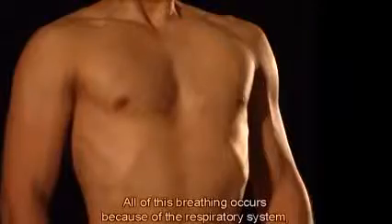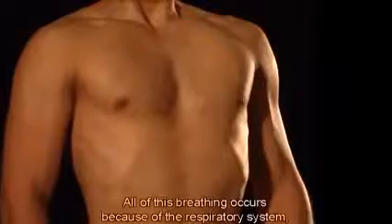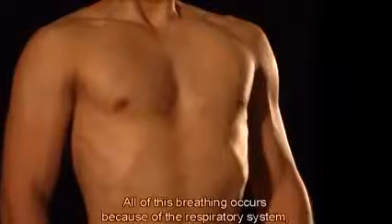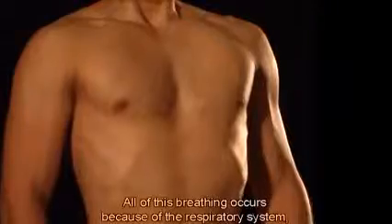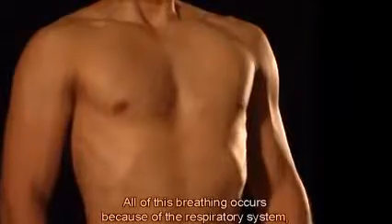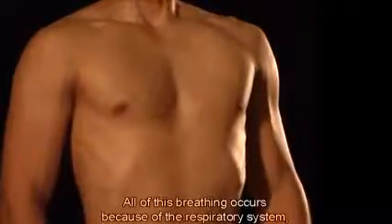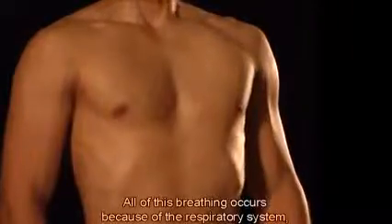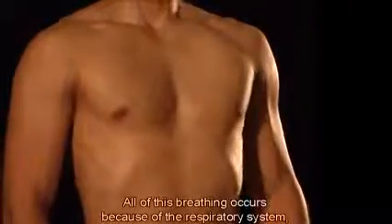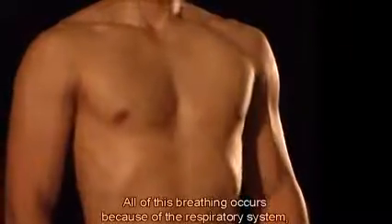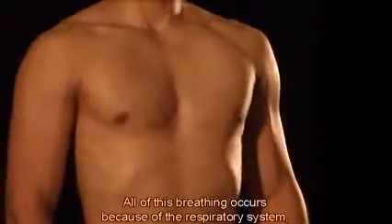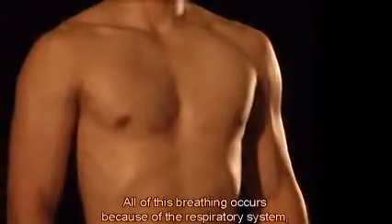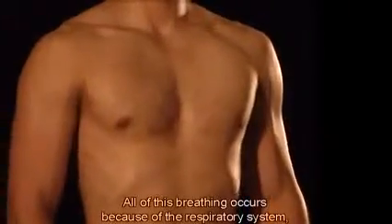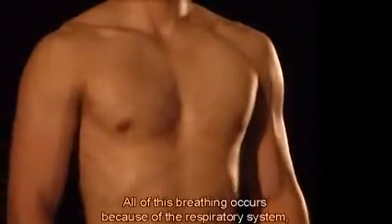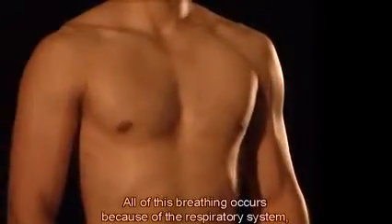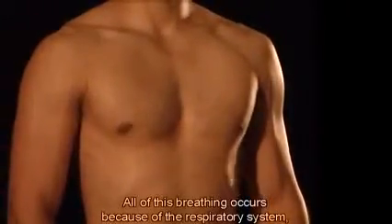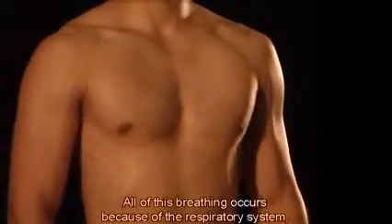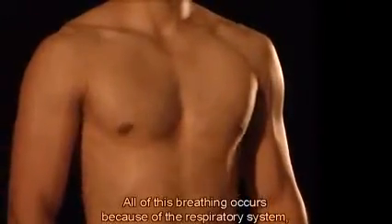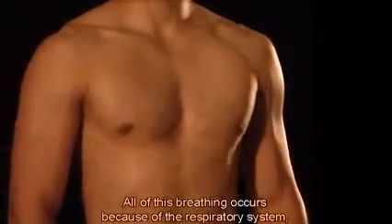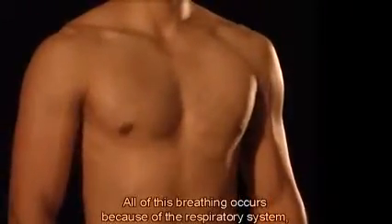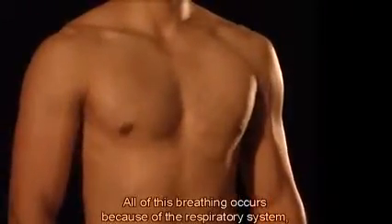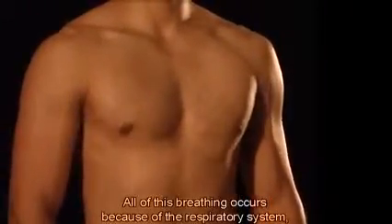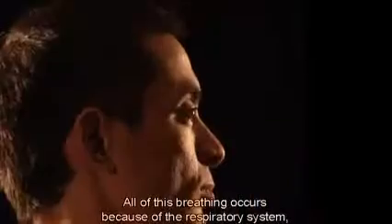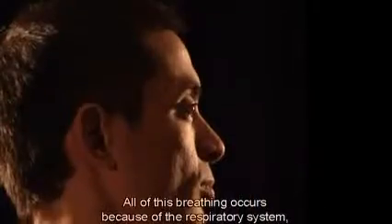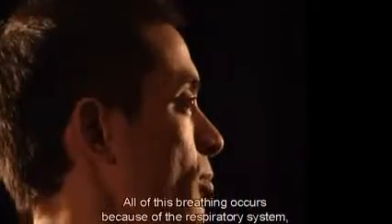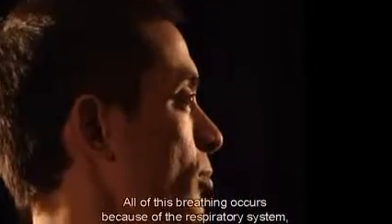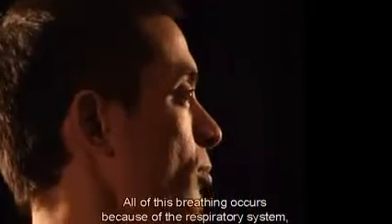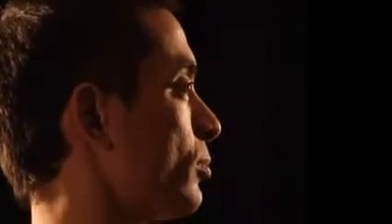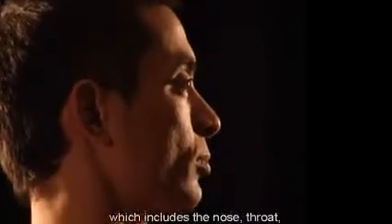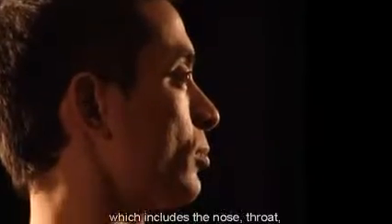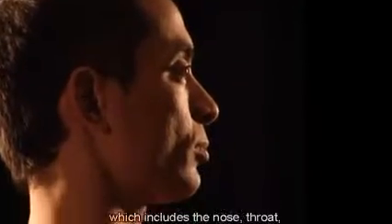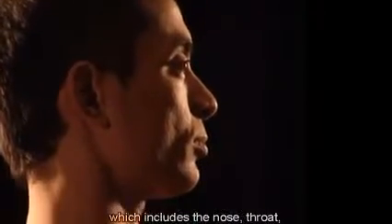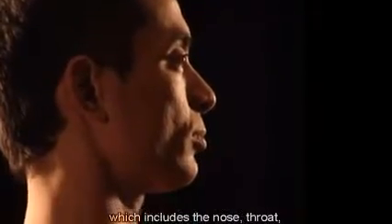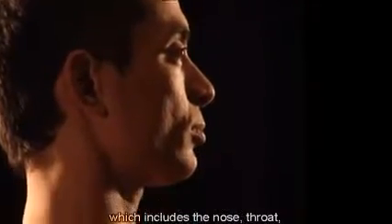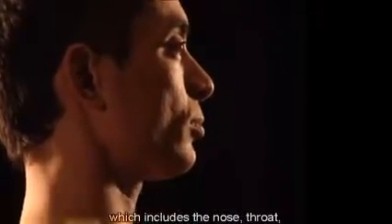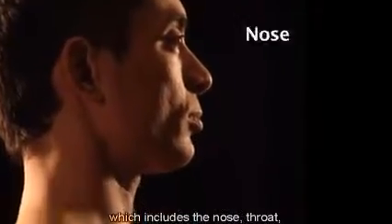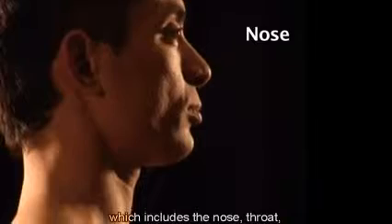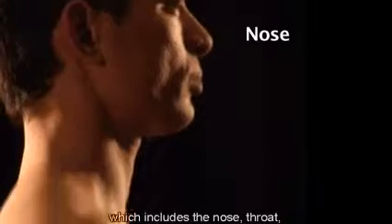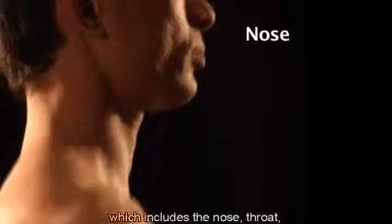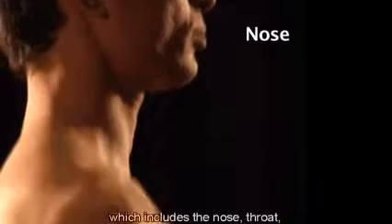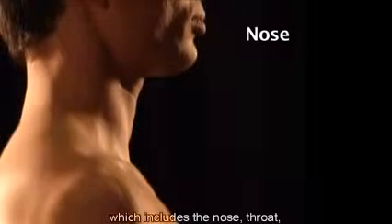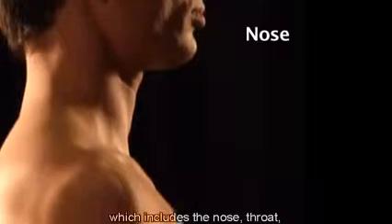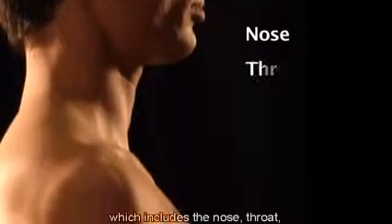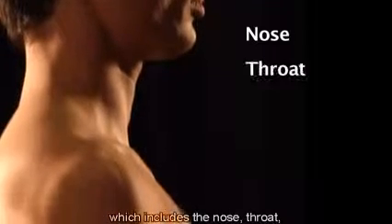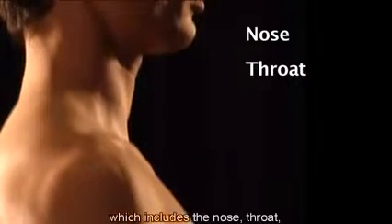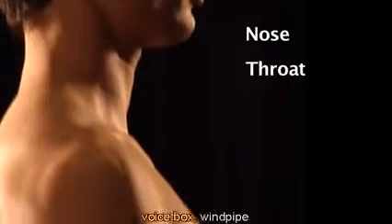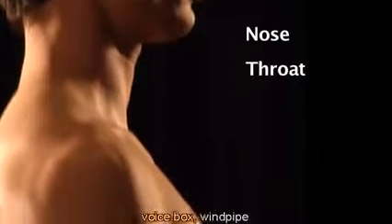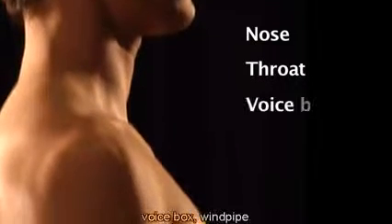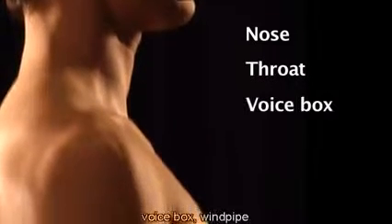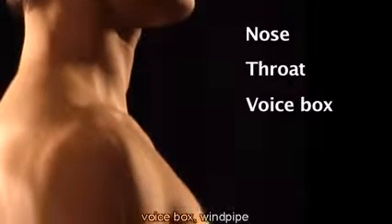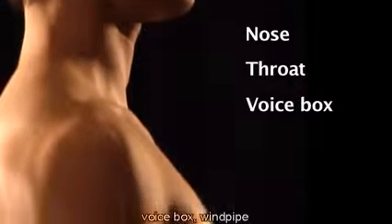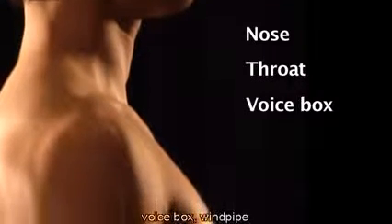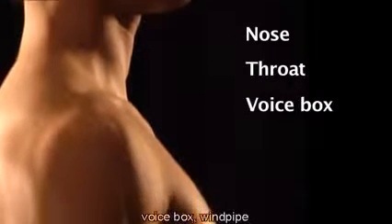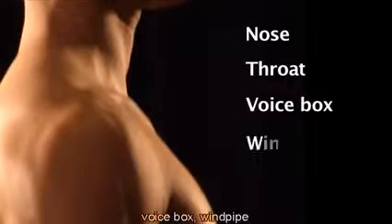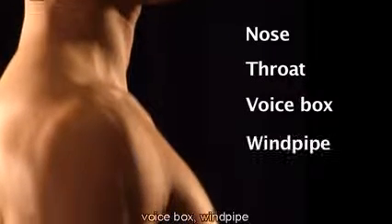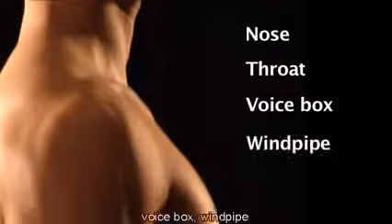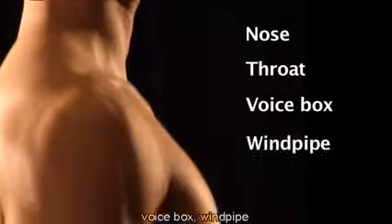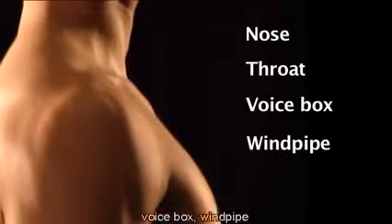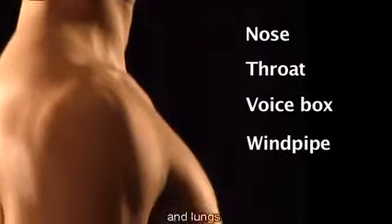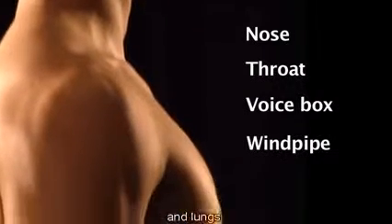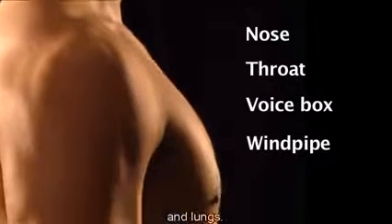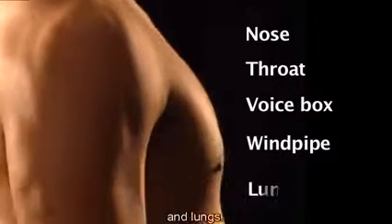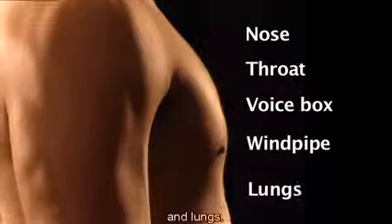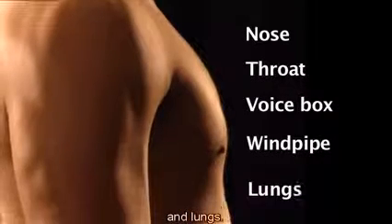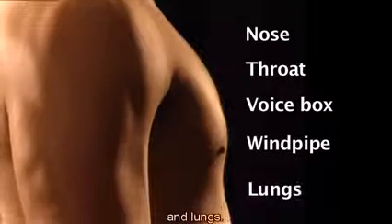All of this breathing occurs because of the respiratory system, which includes the nose, throat, voice box, windpipe, and lungs.